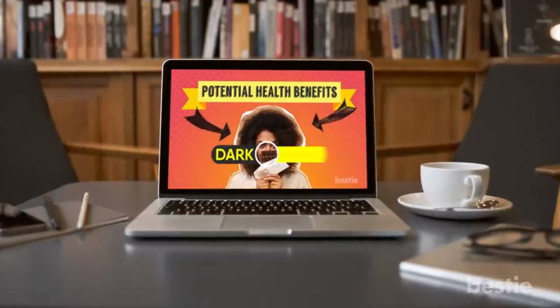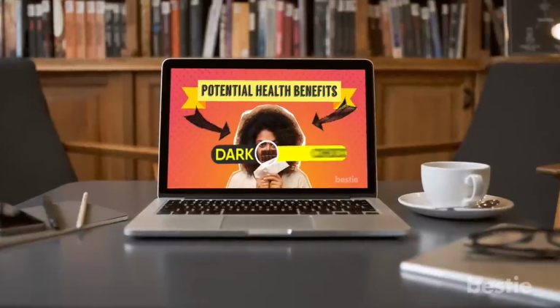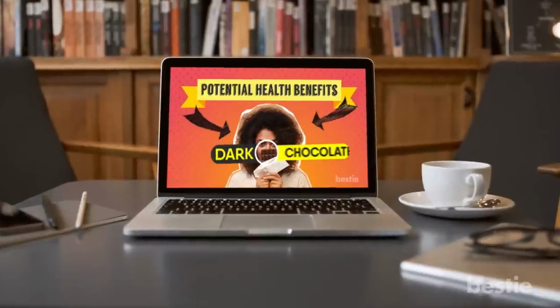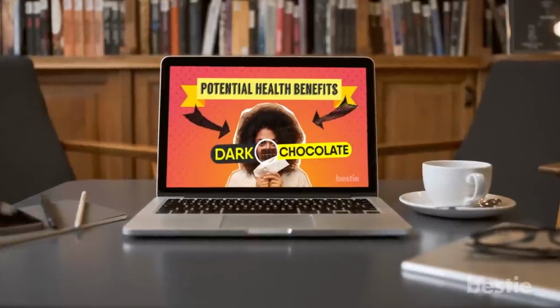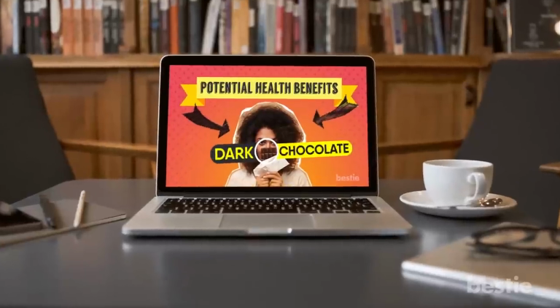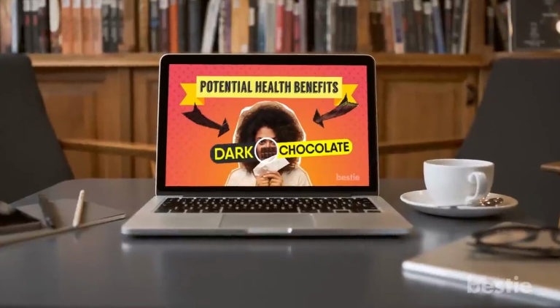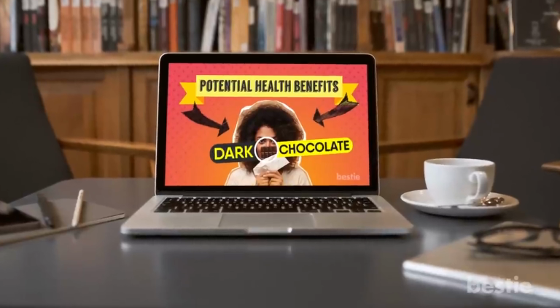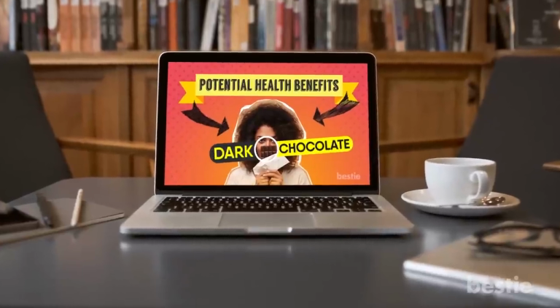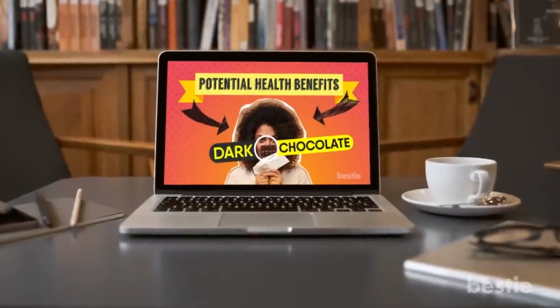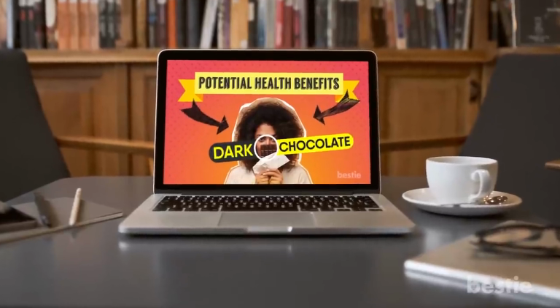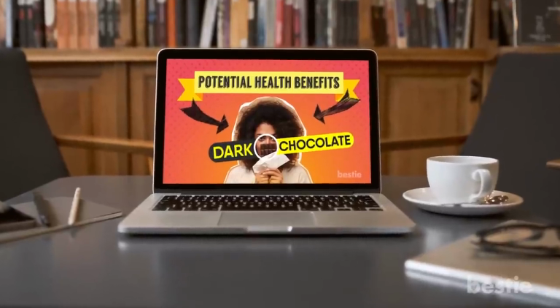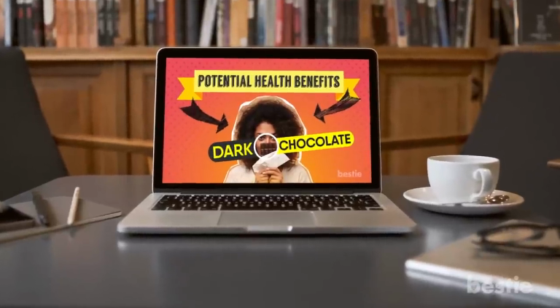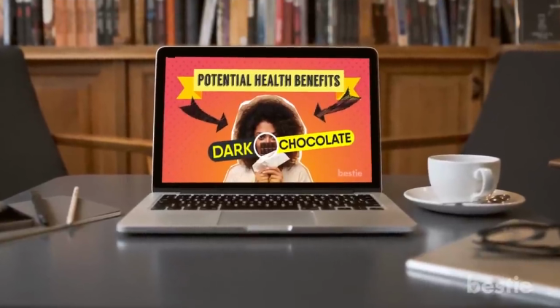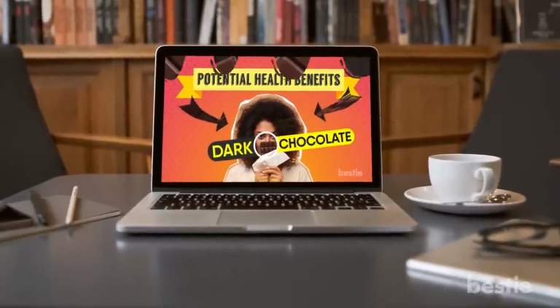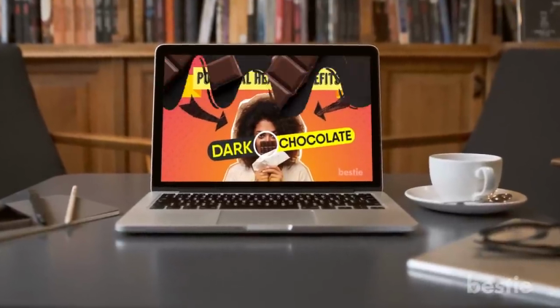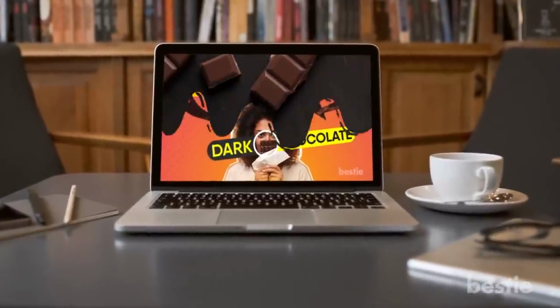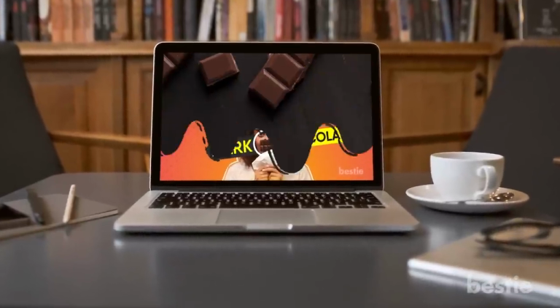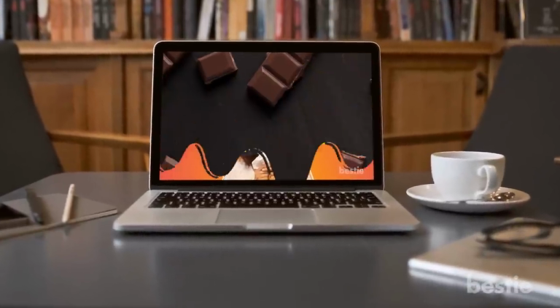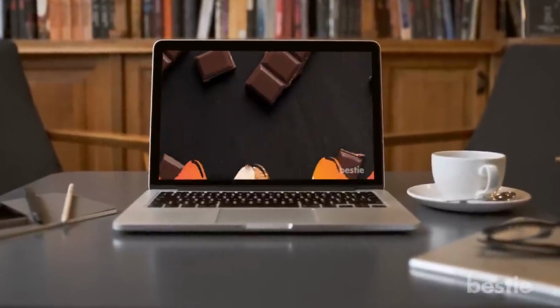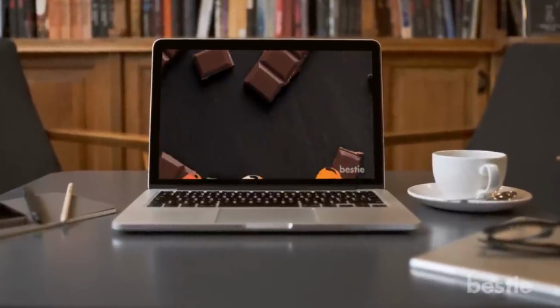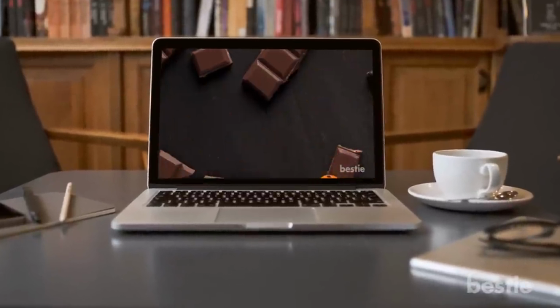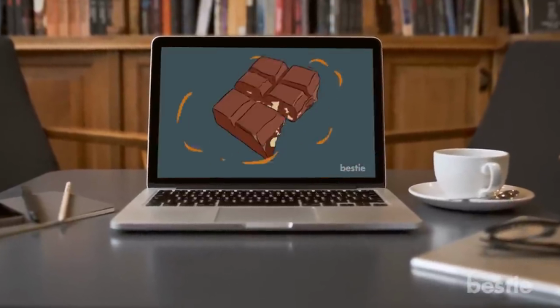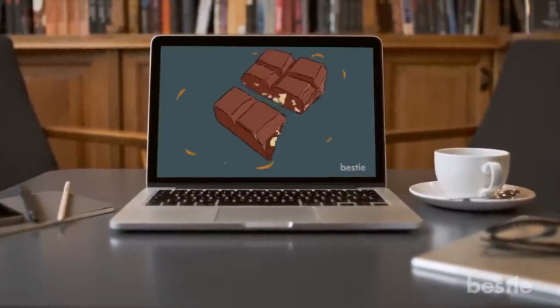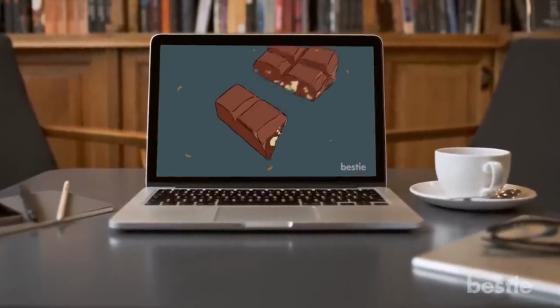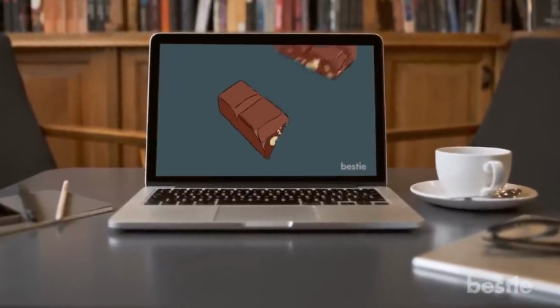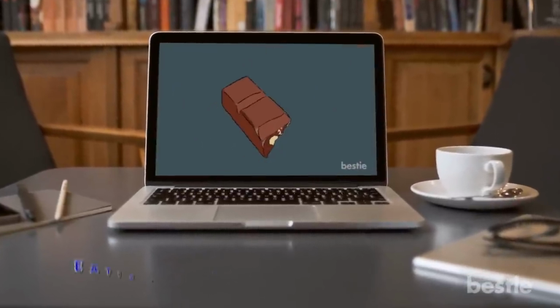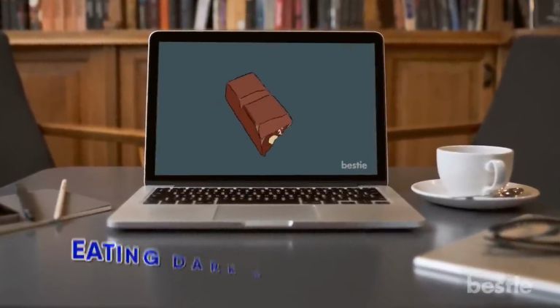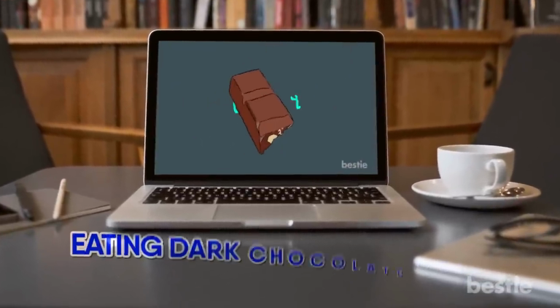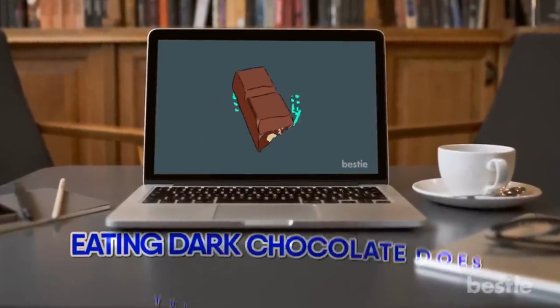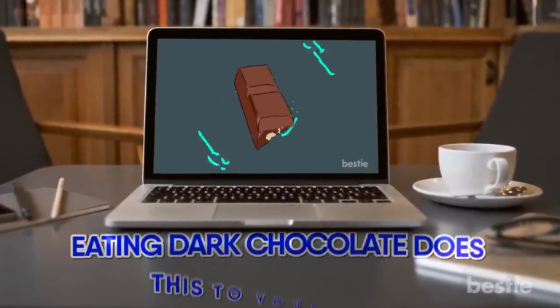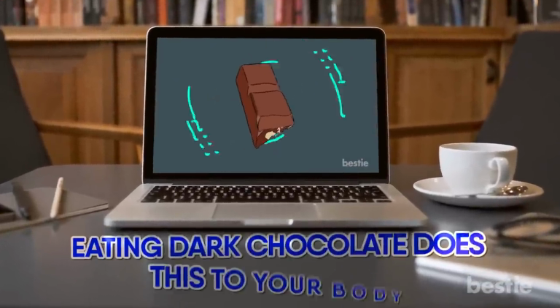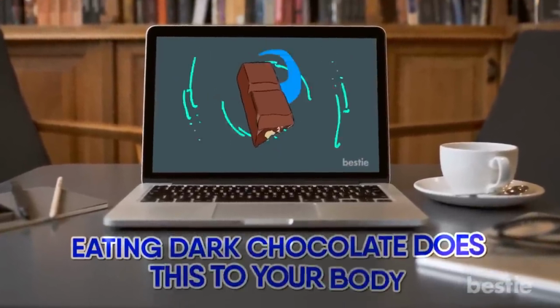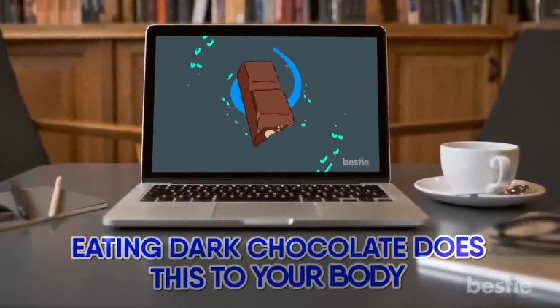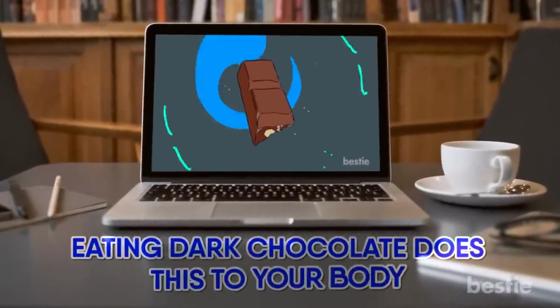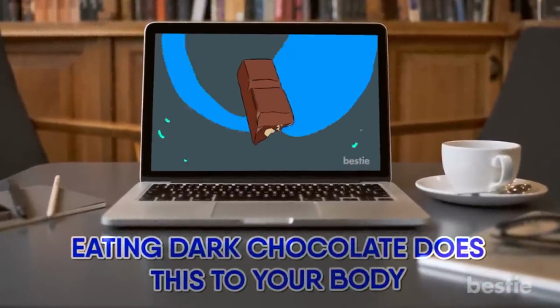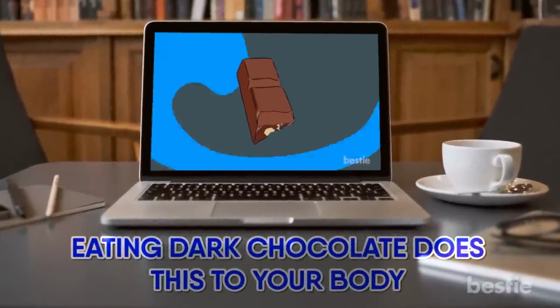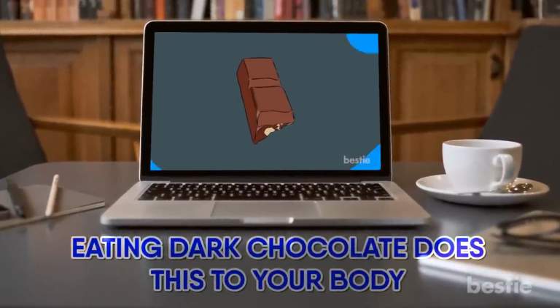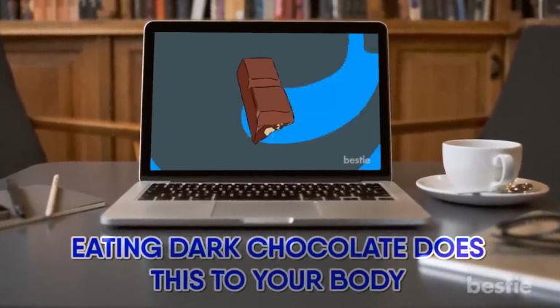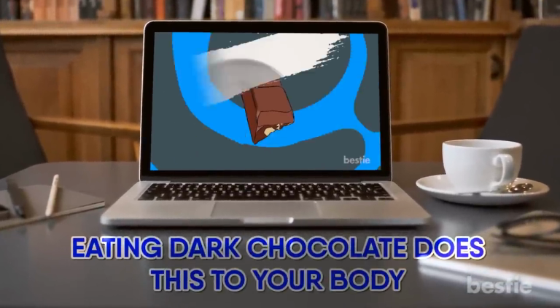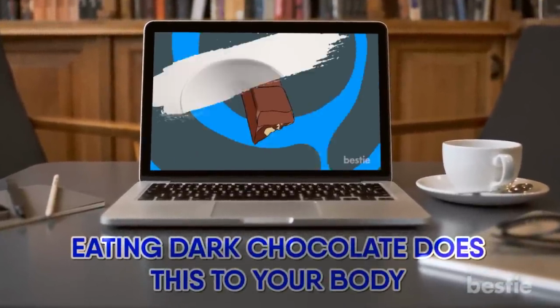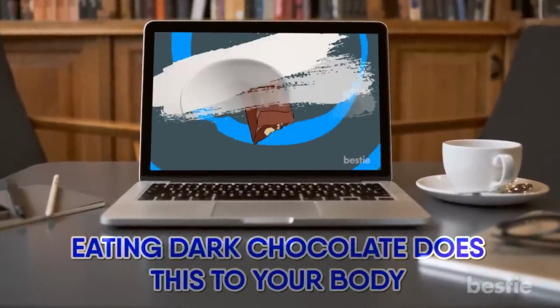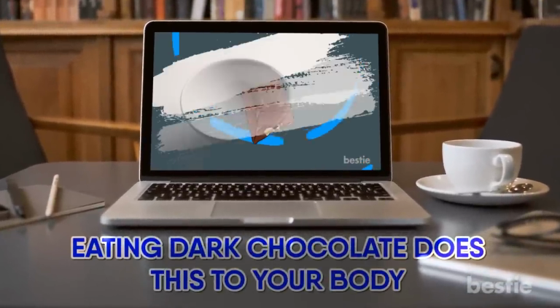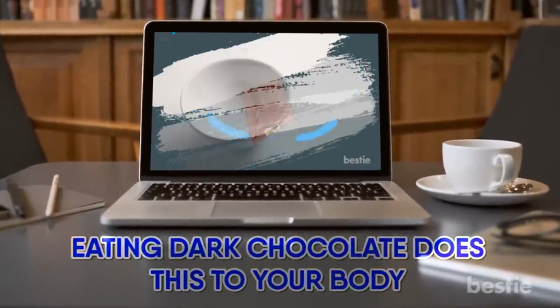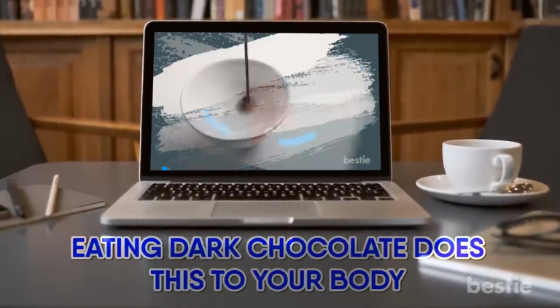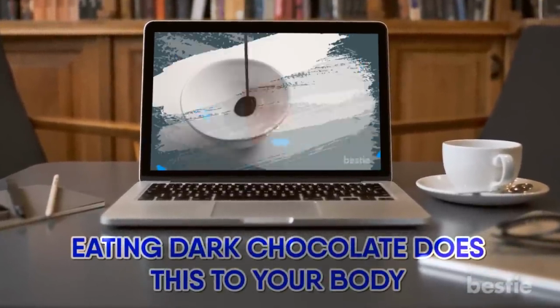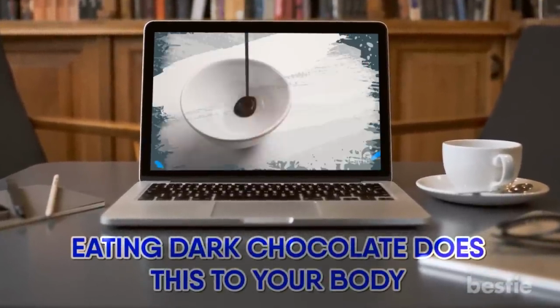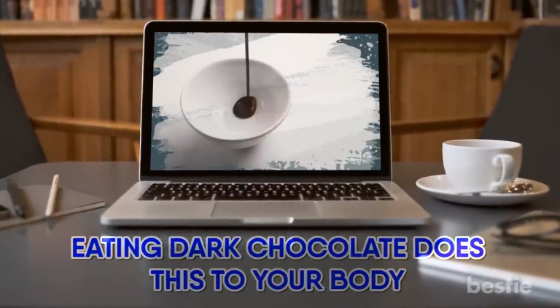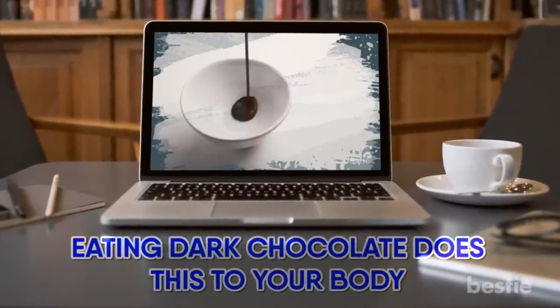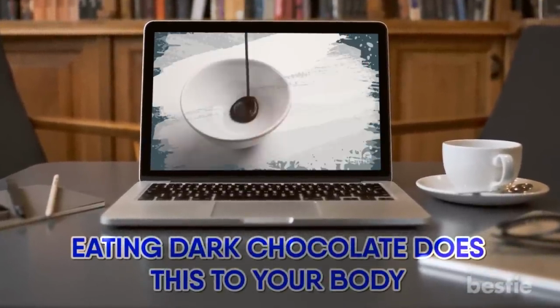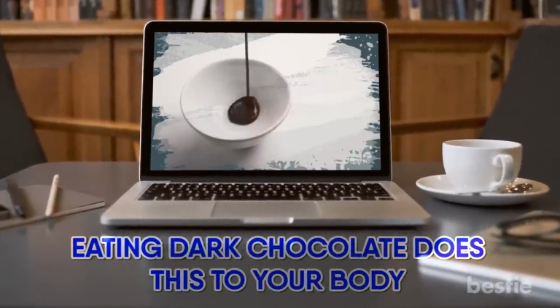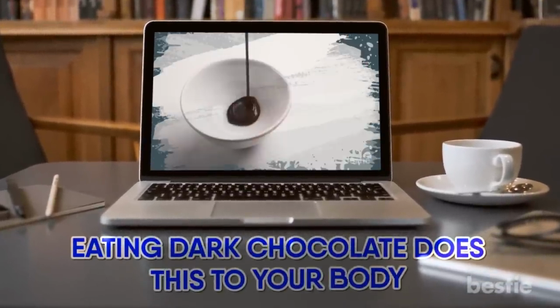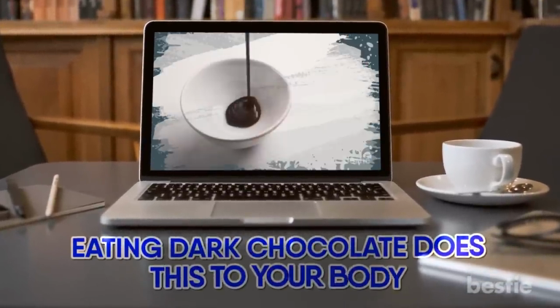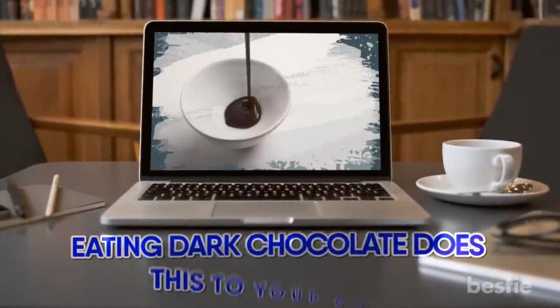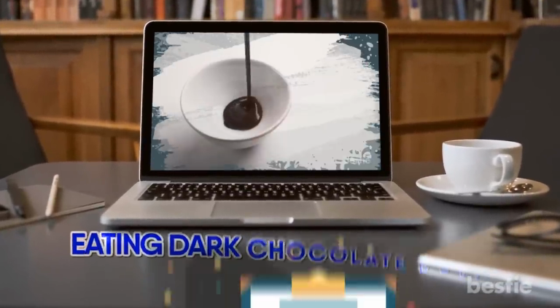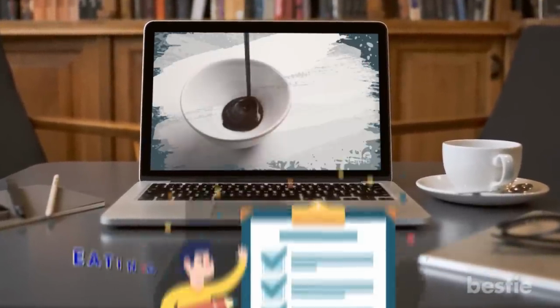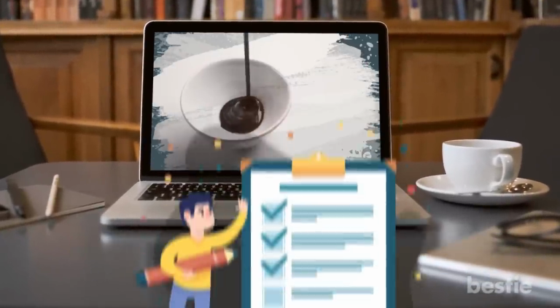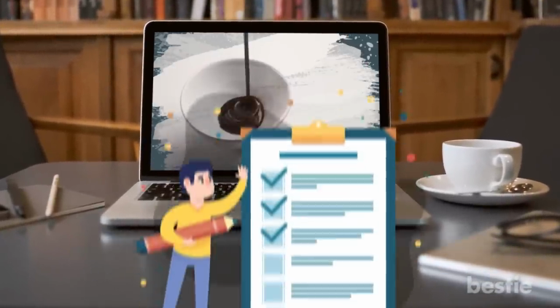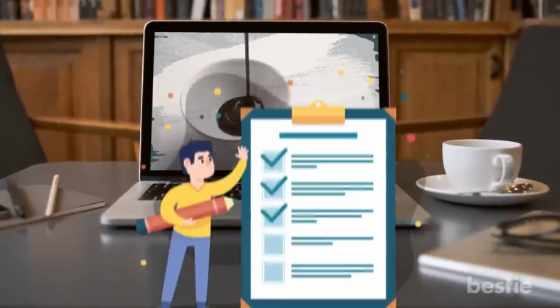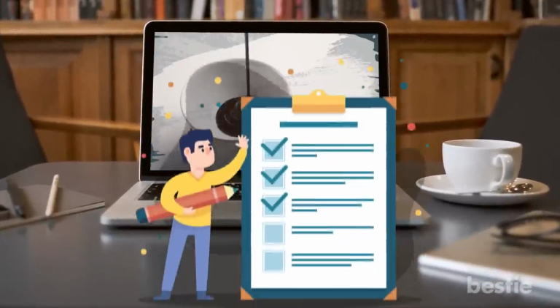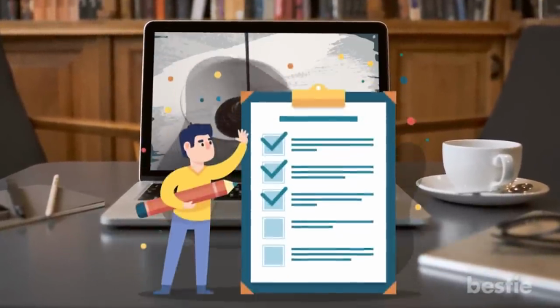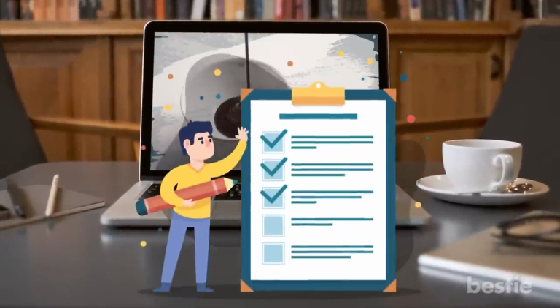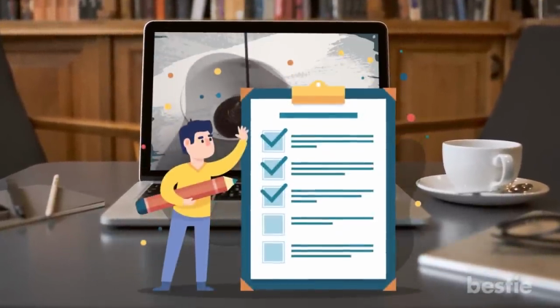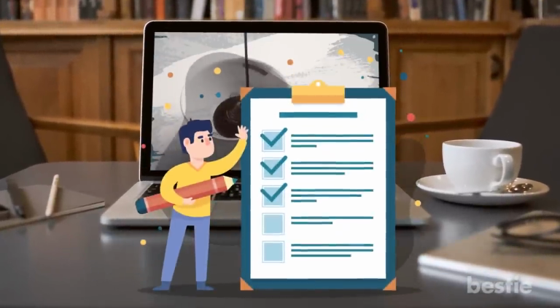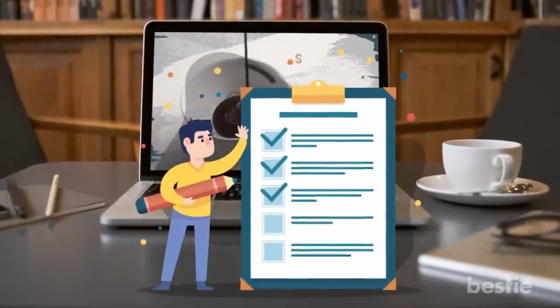If you love chocolate, don't miss our video called 'Eating Dark Chocolate Does This To Your Body Now.' Back to our list.